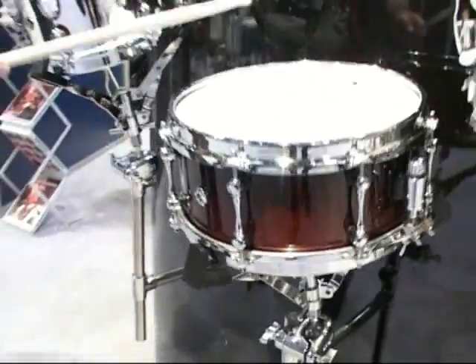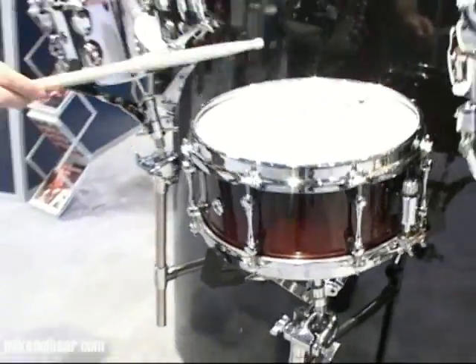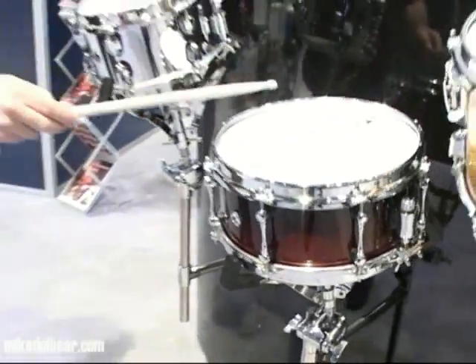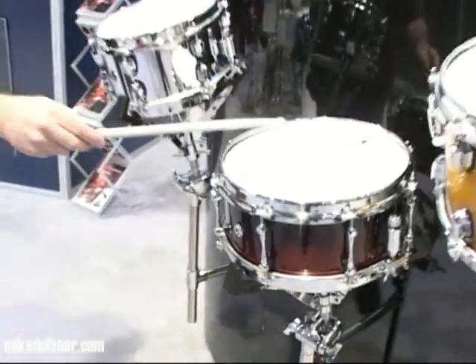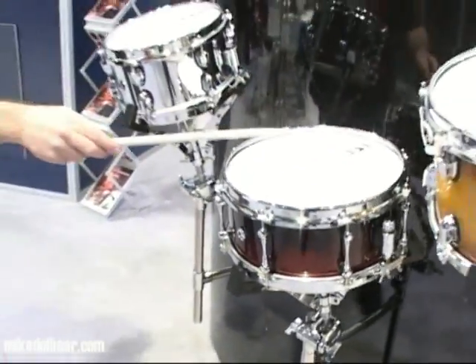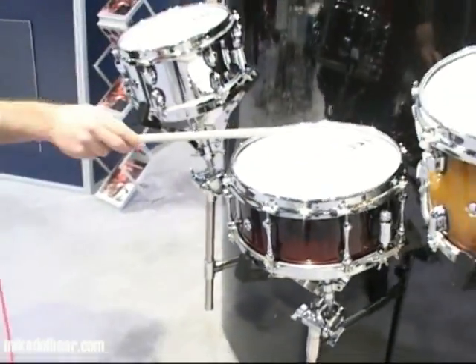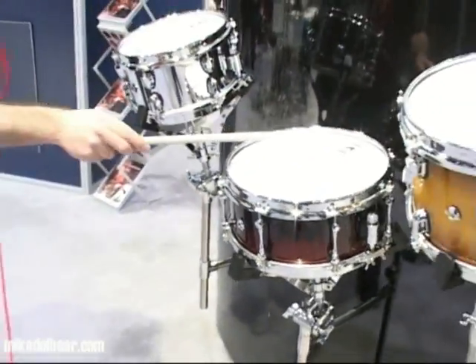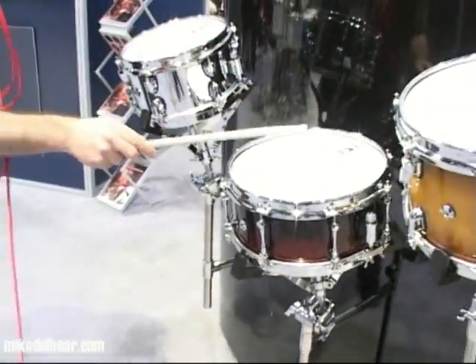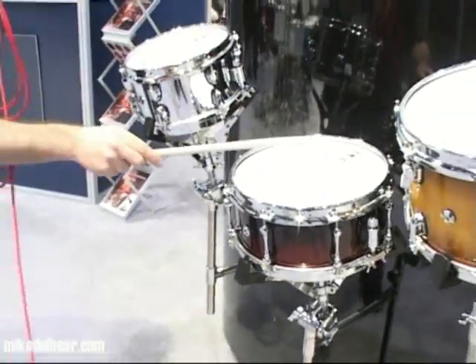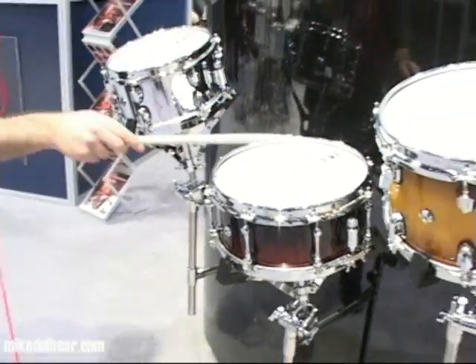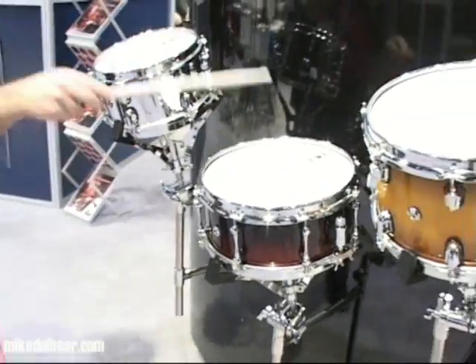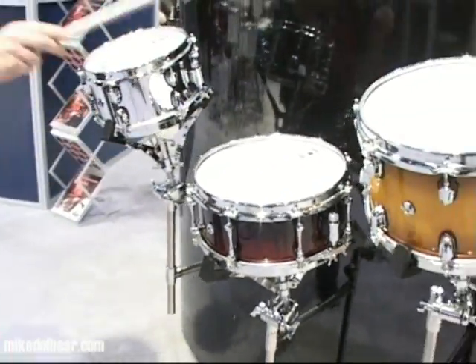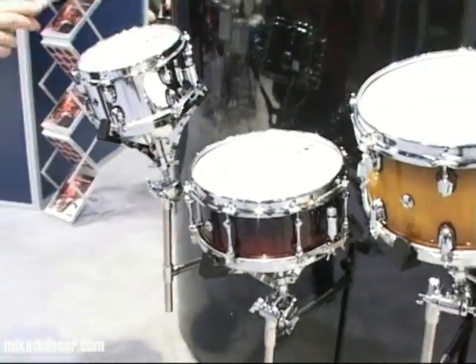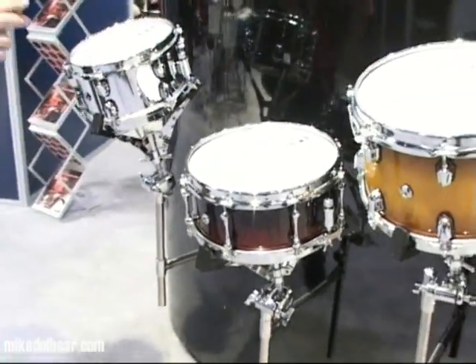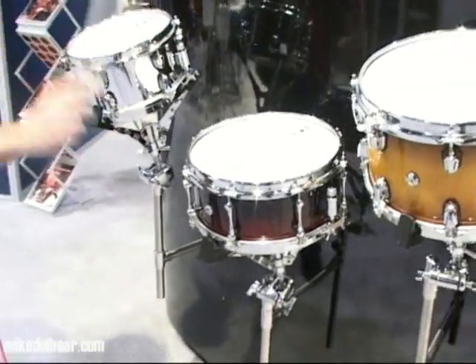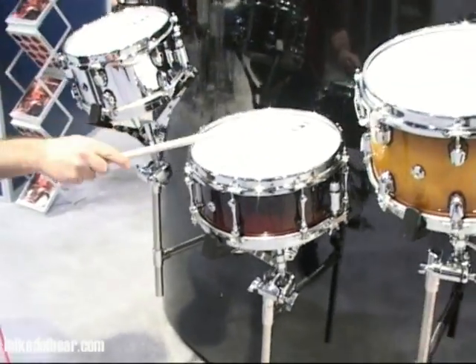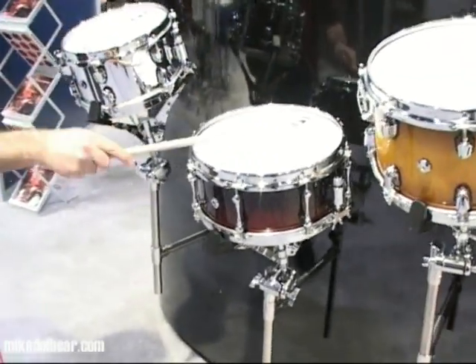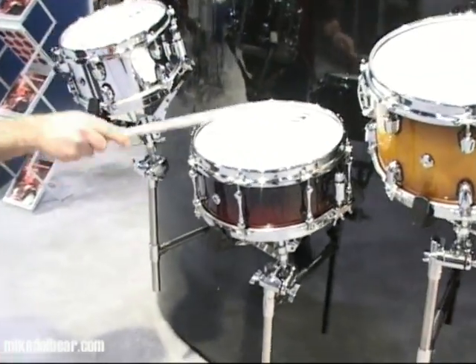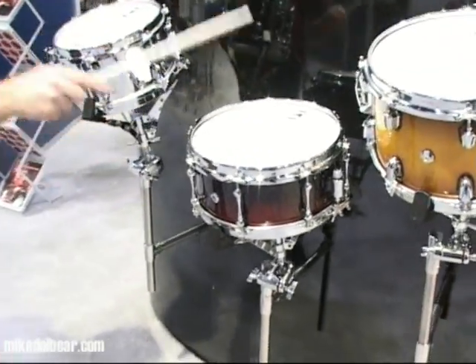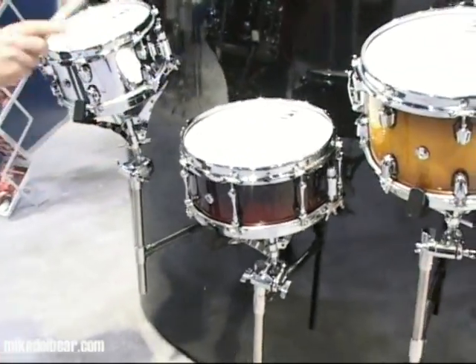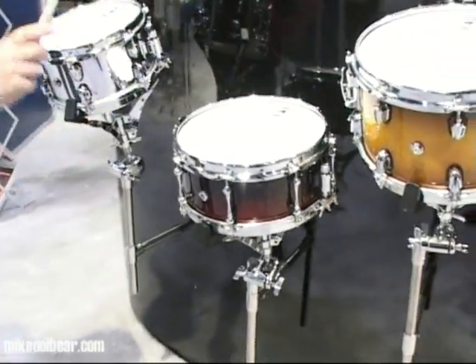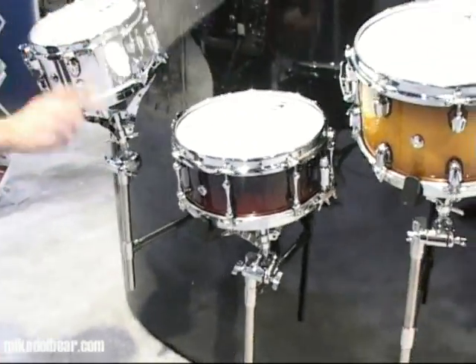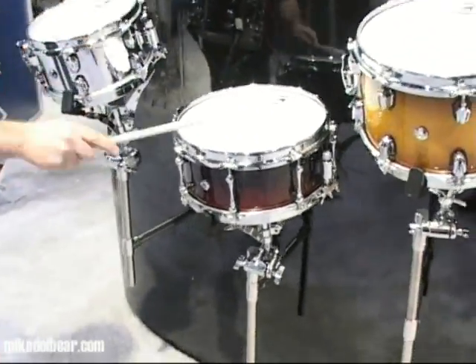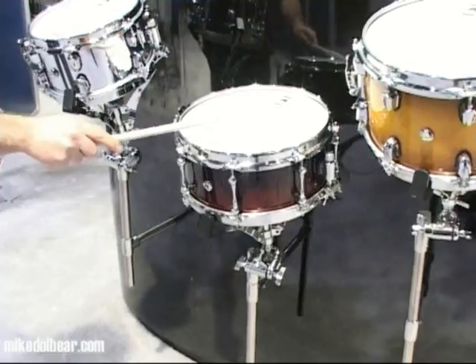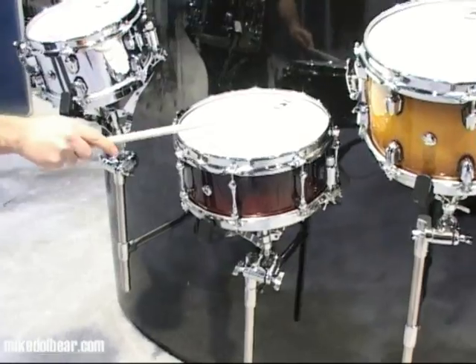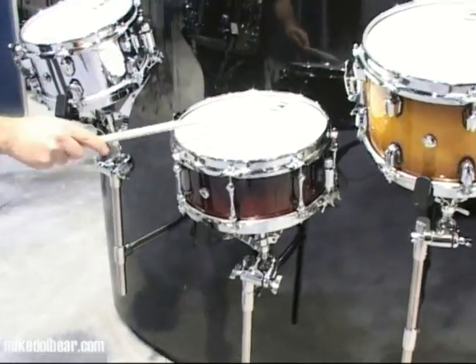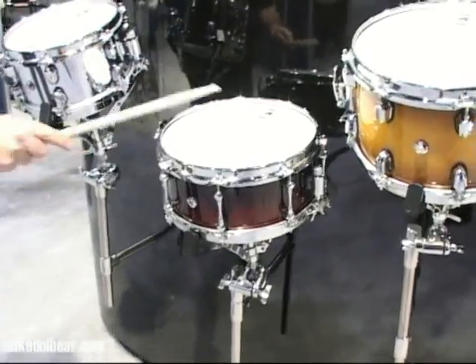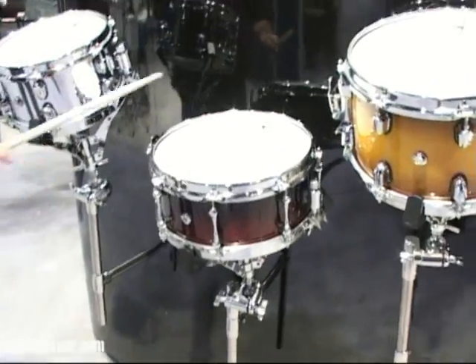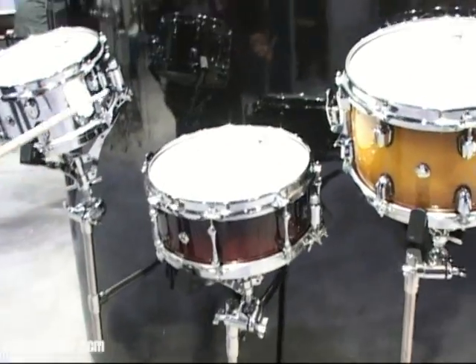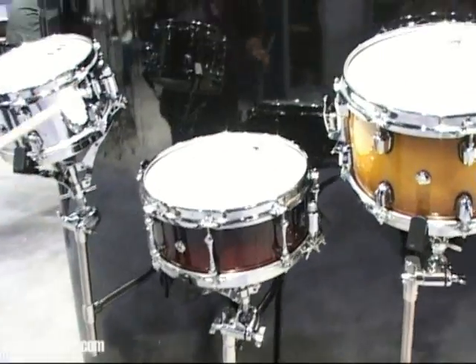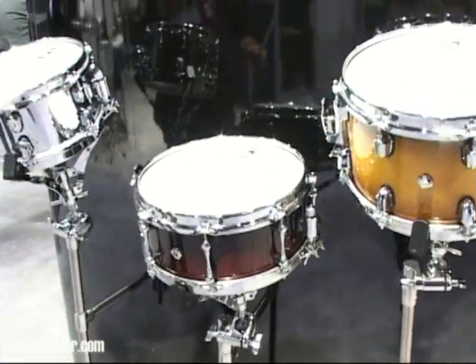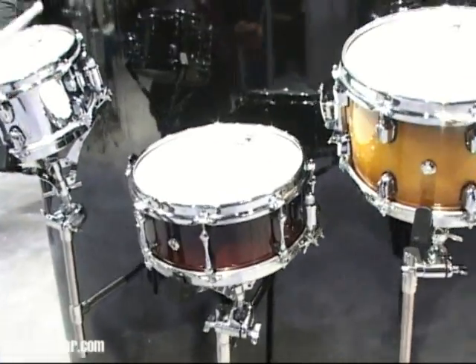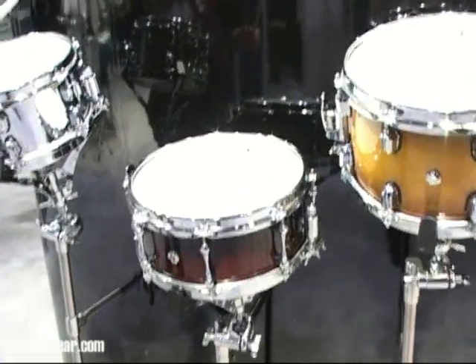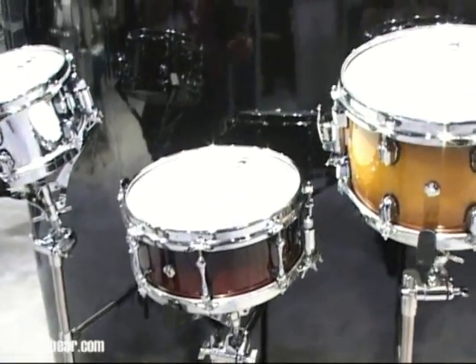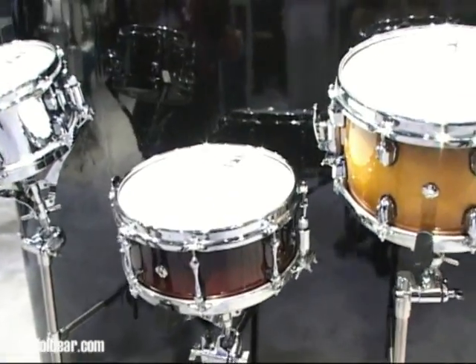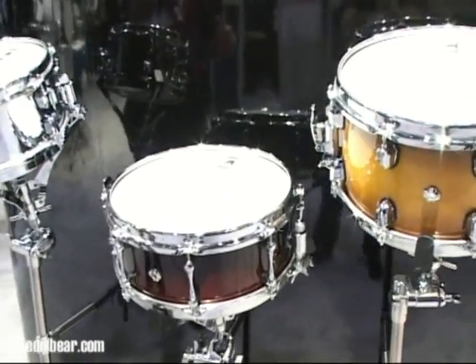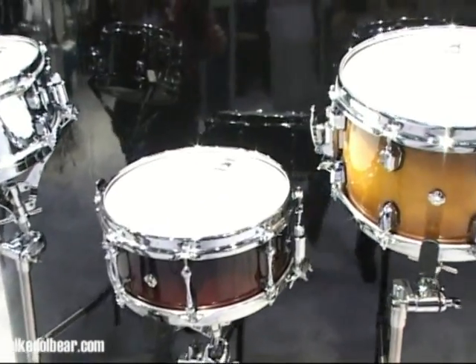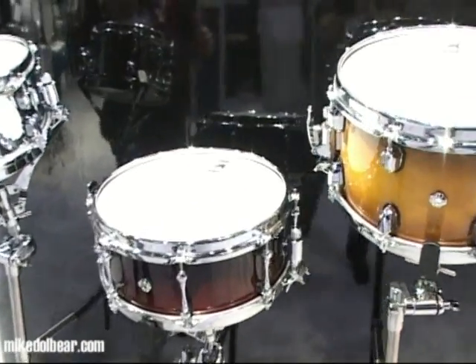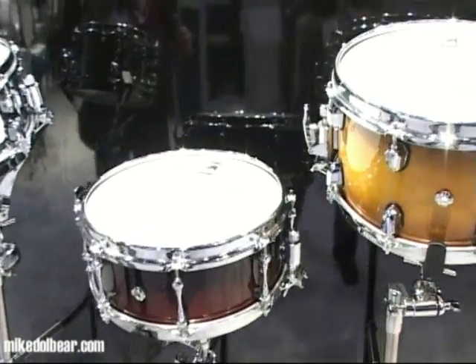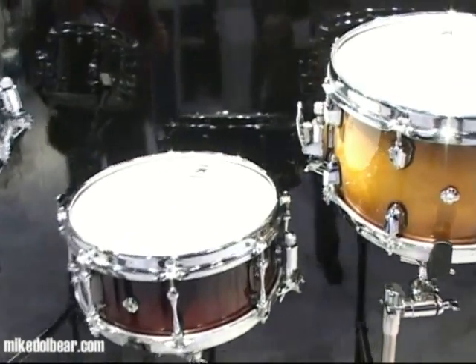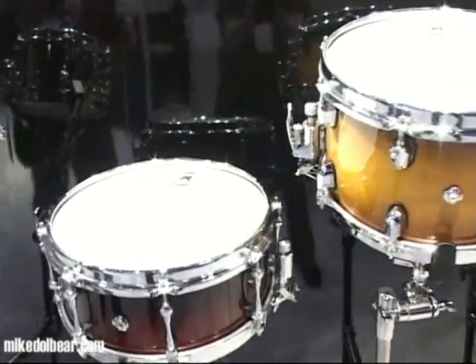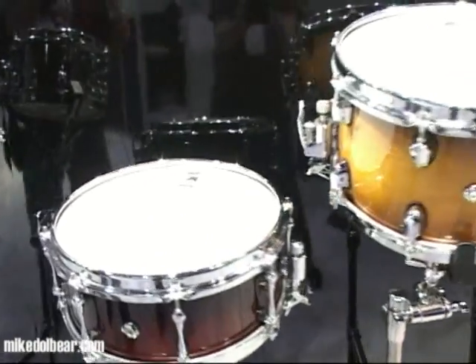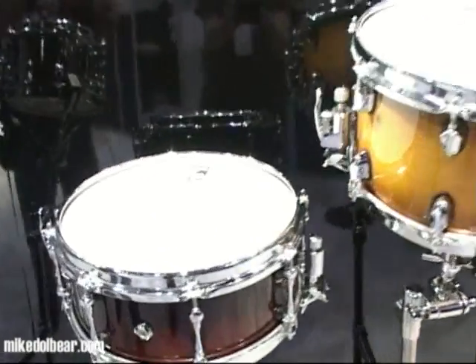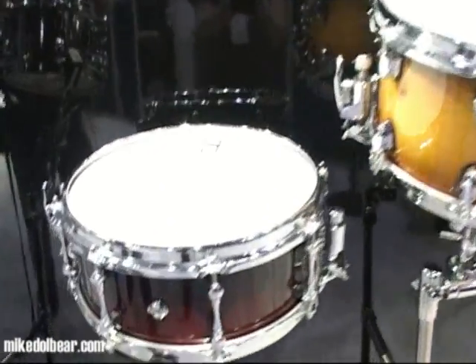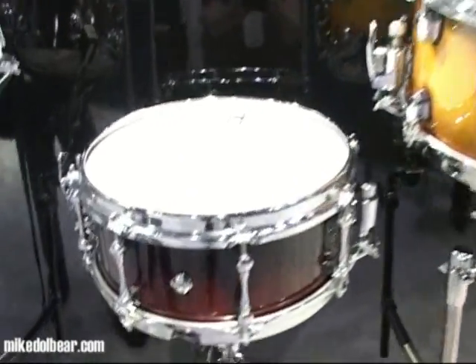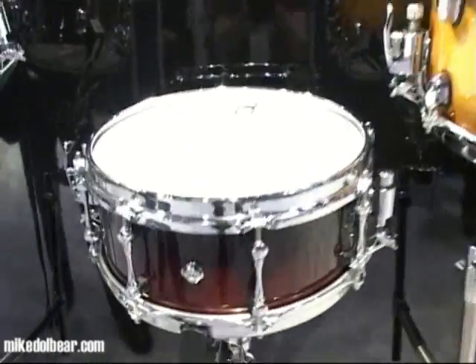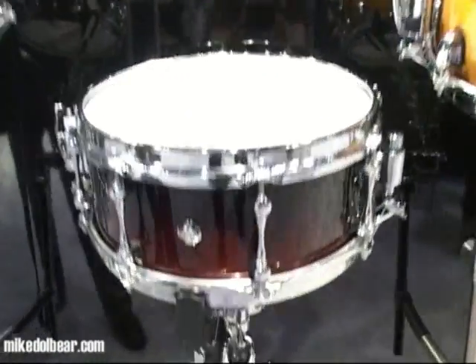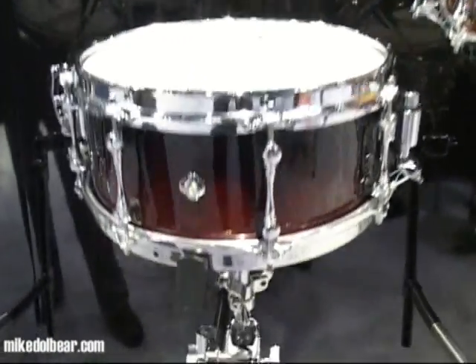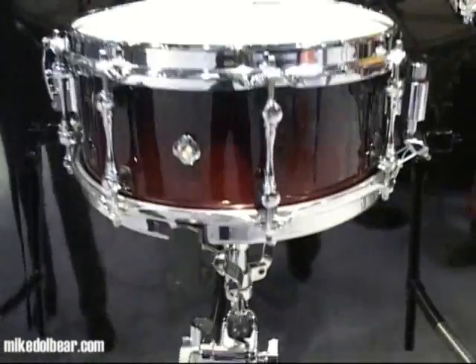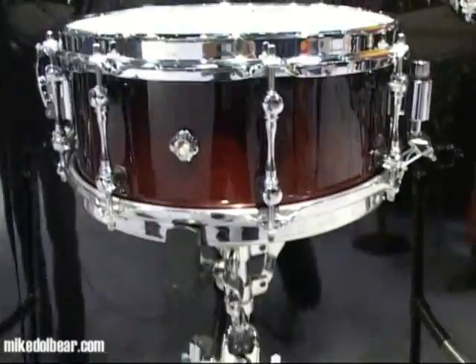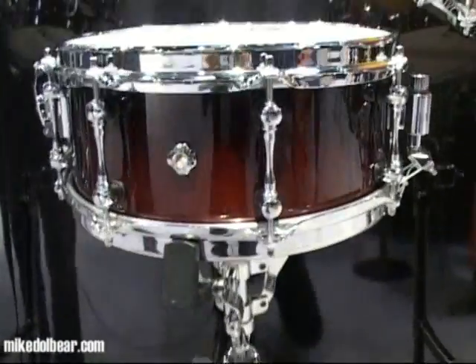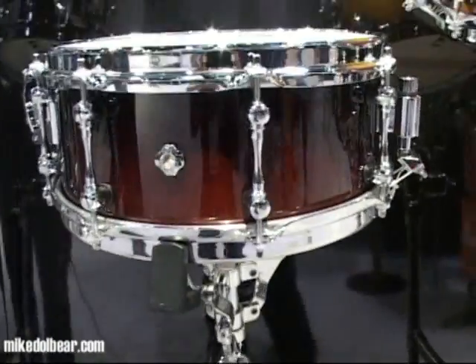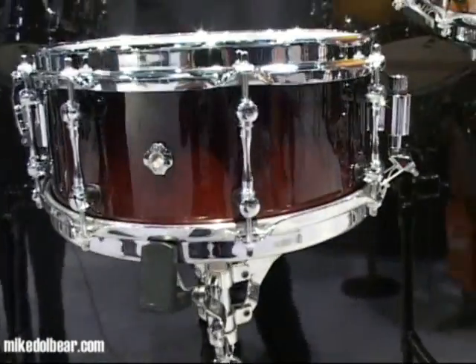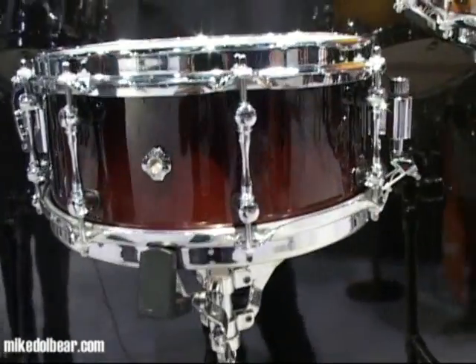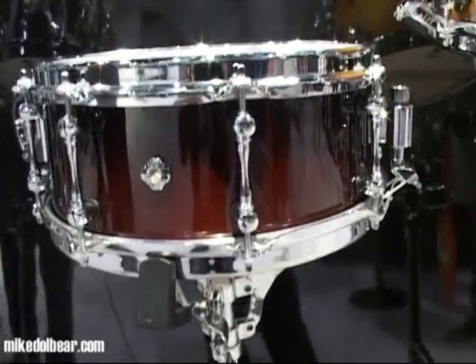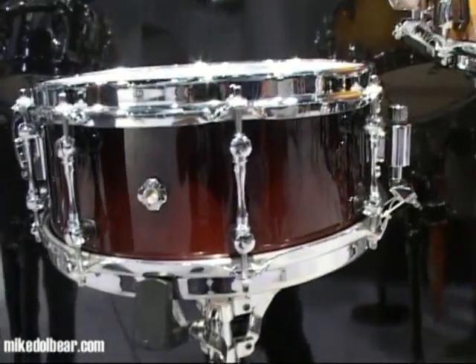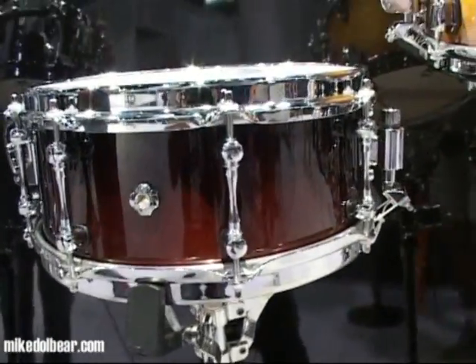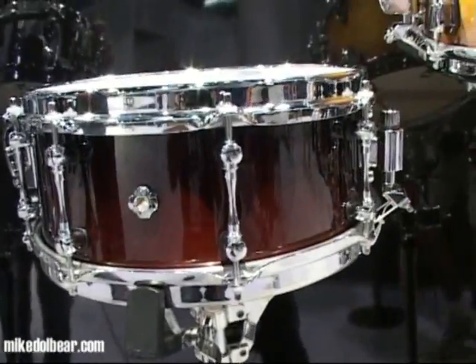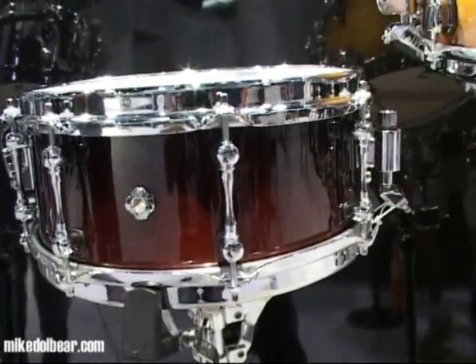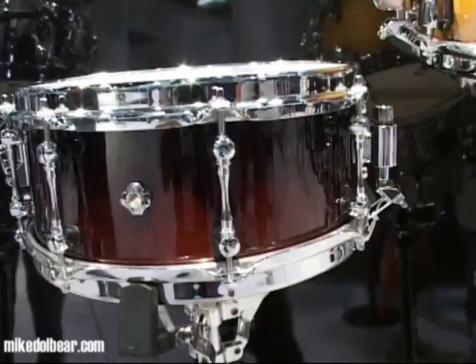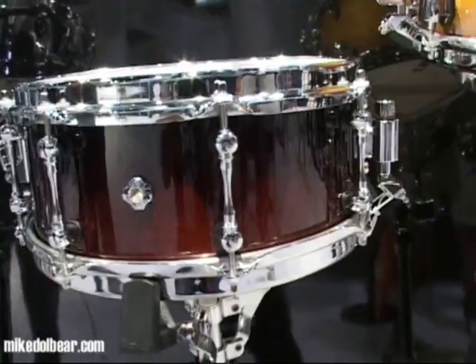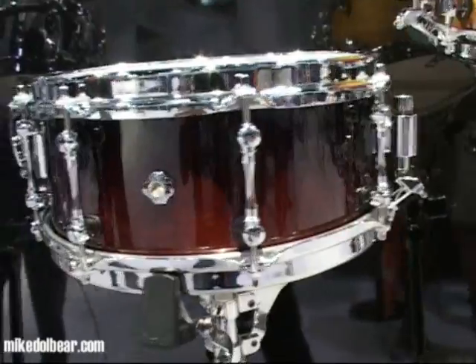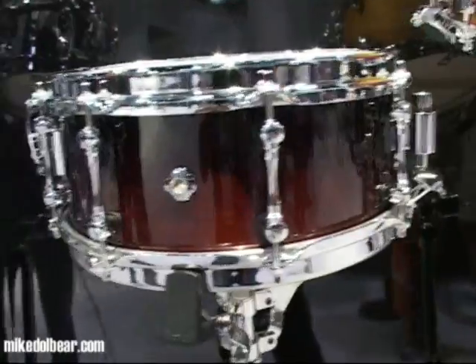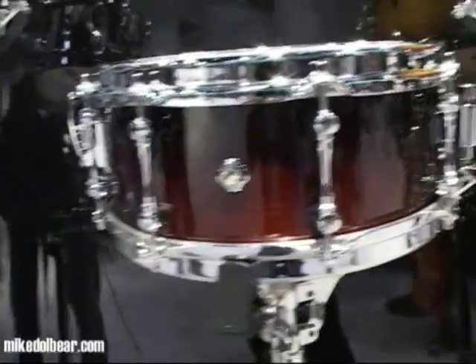The Phantom, which is a 5.1mm birch and walnut shell, 12 by 5.